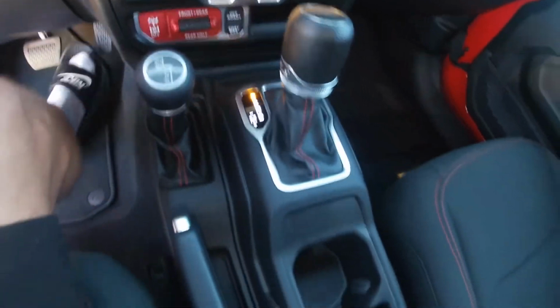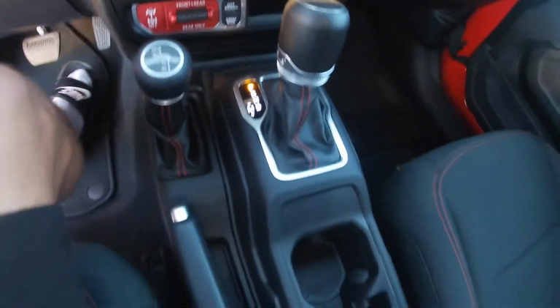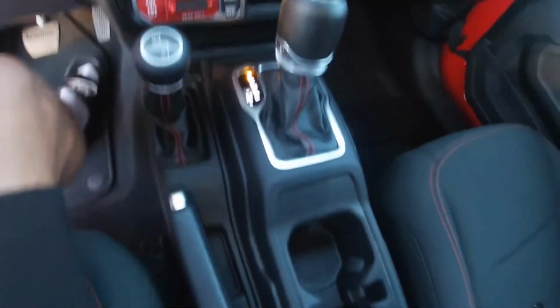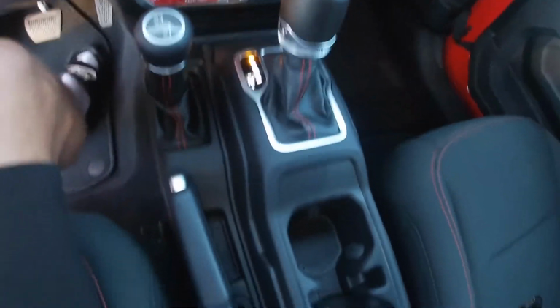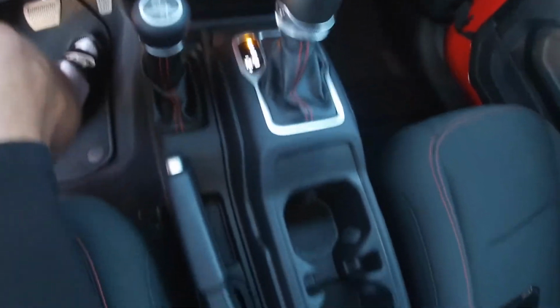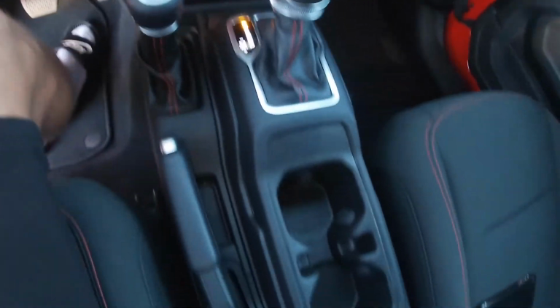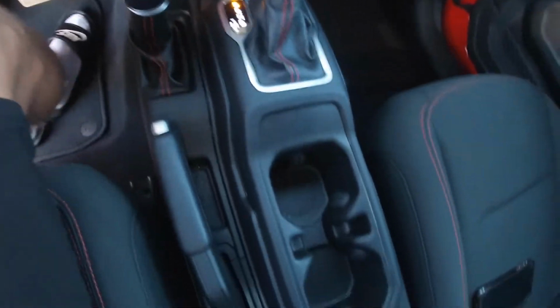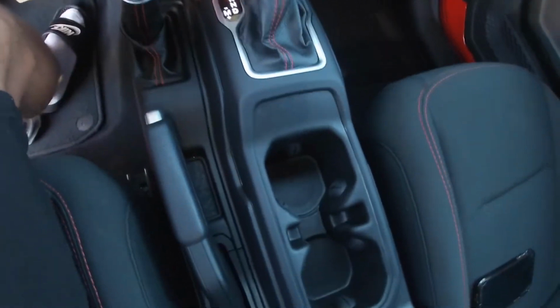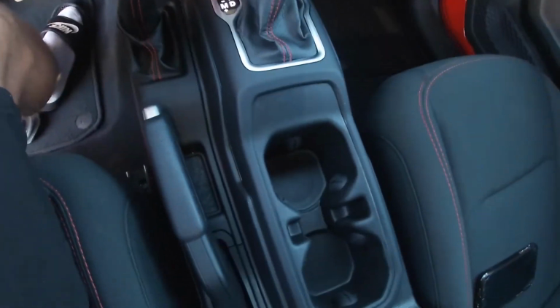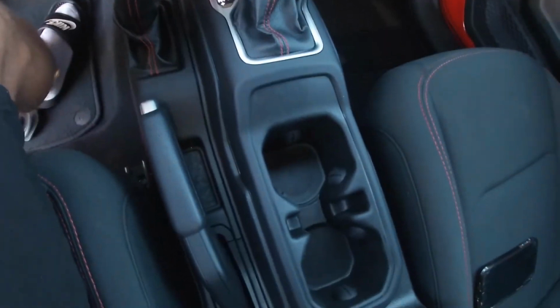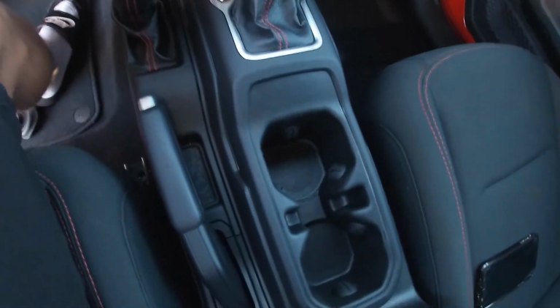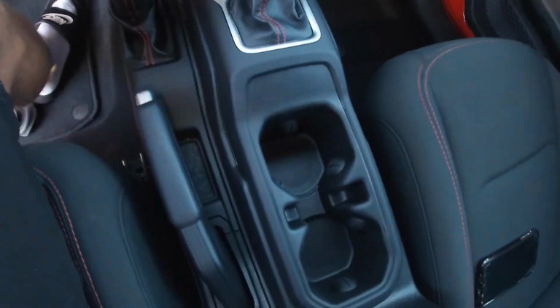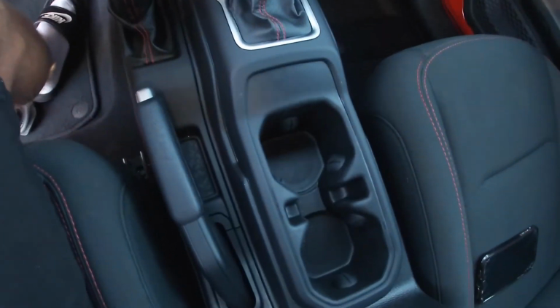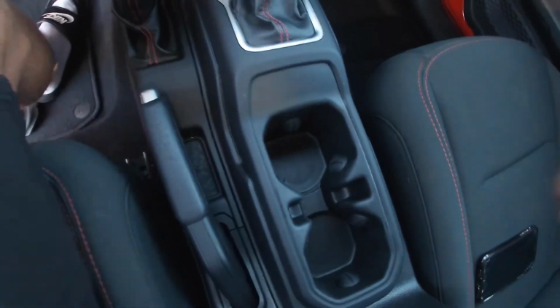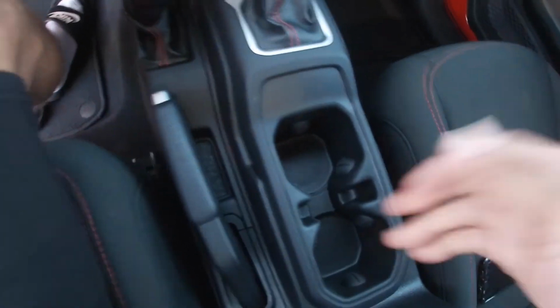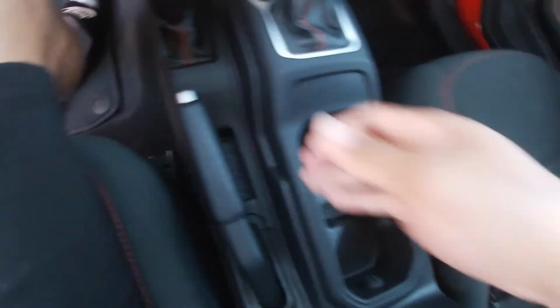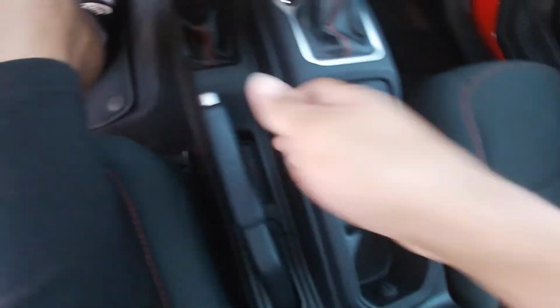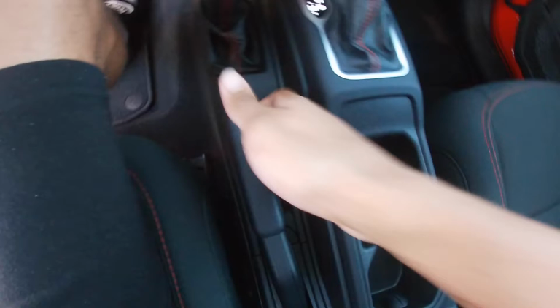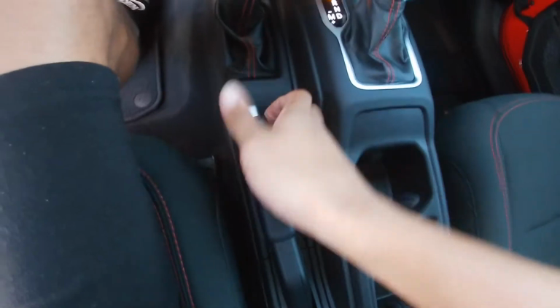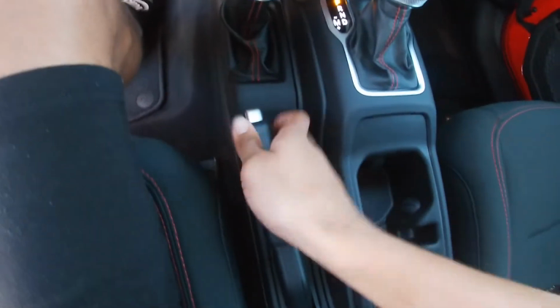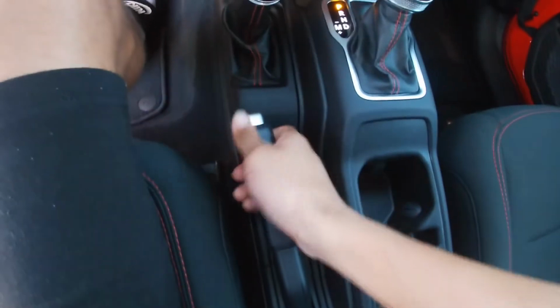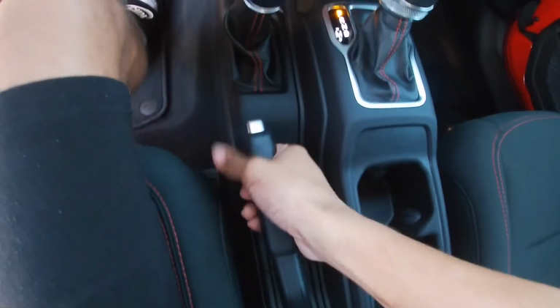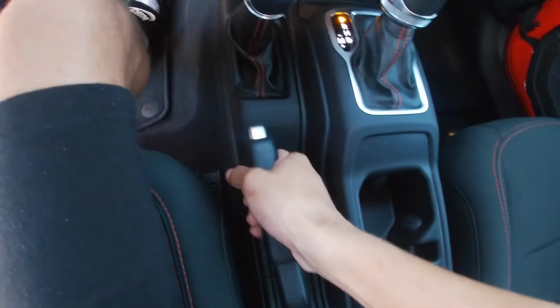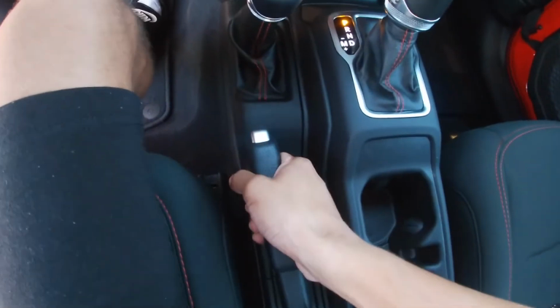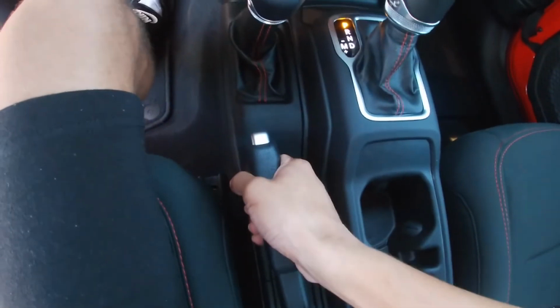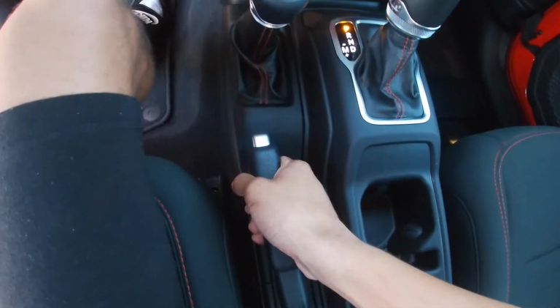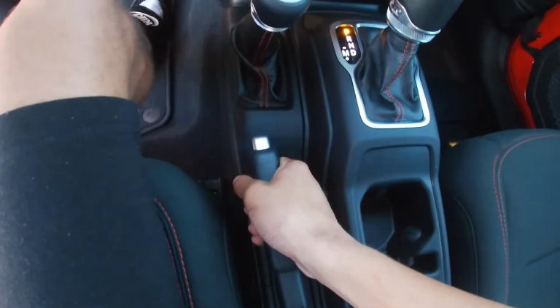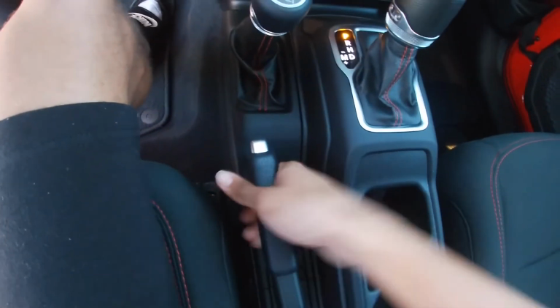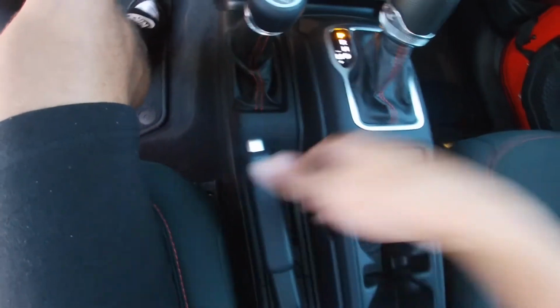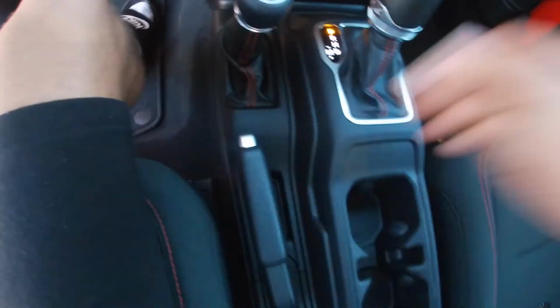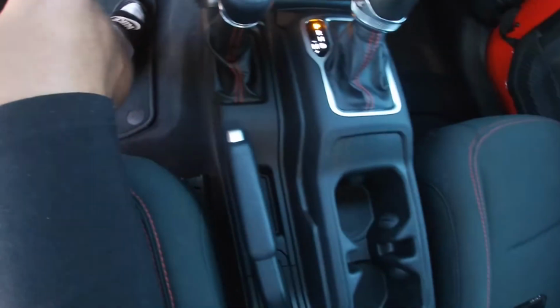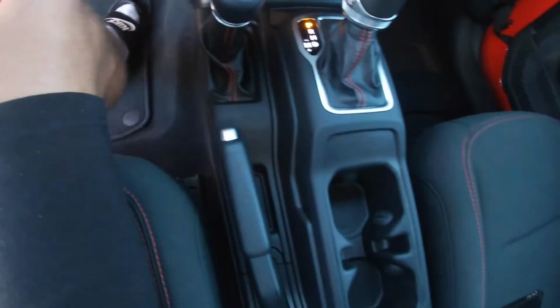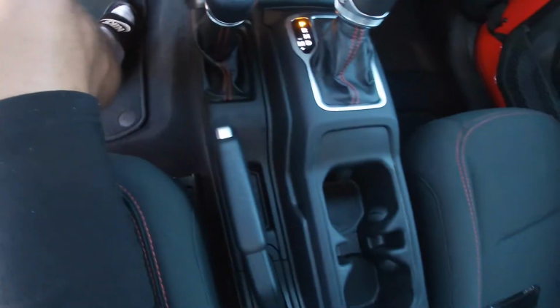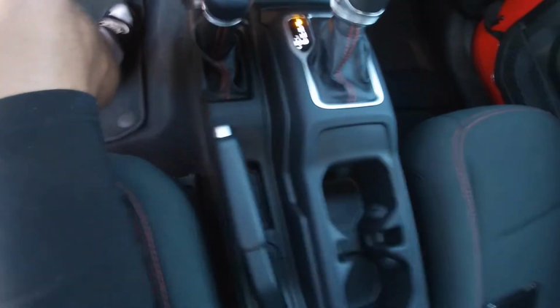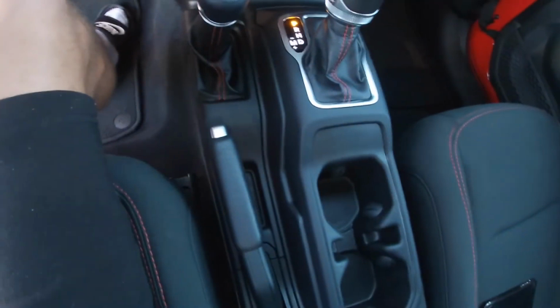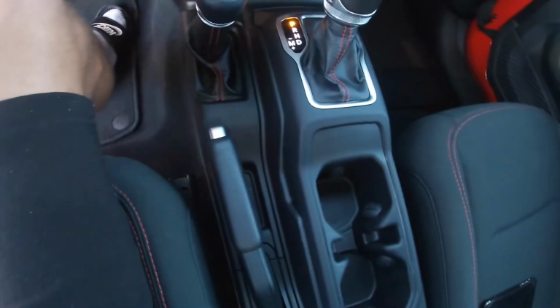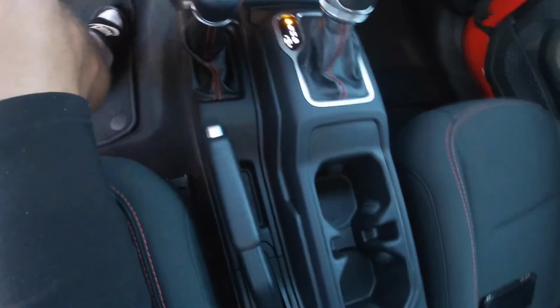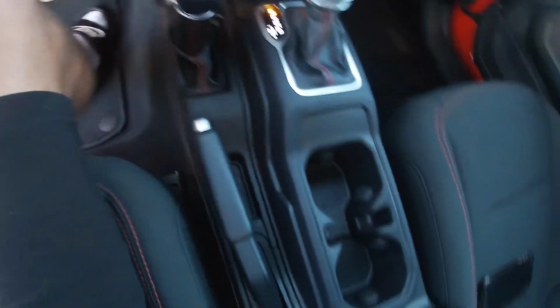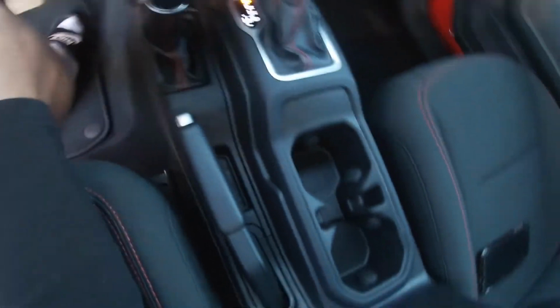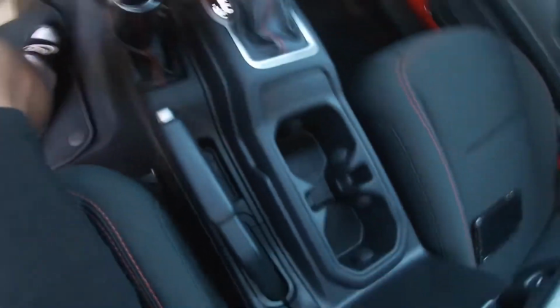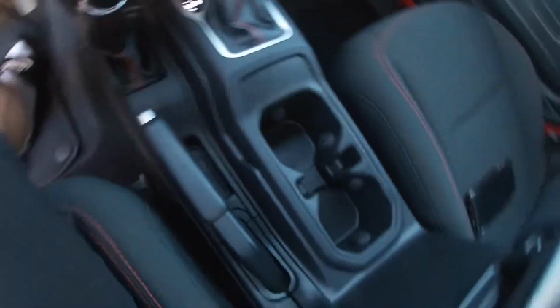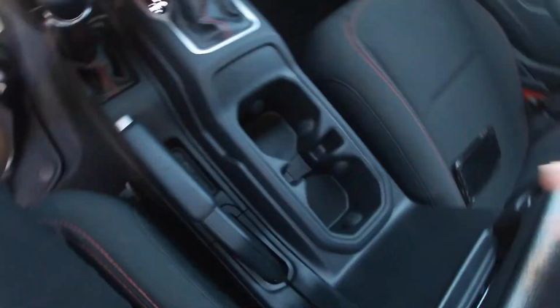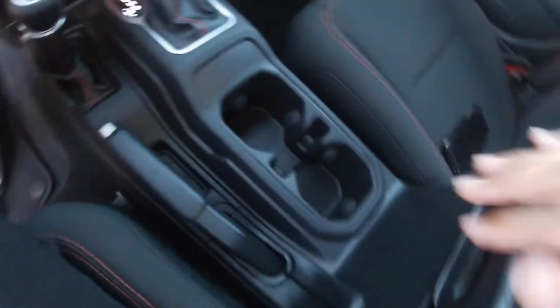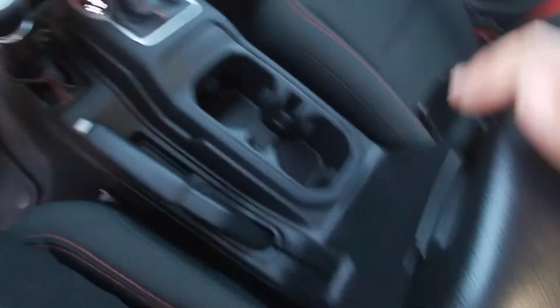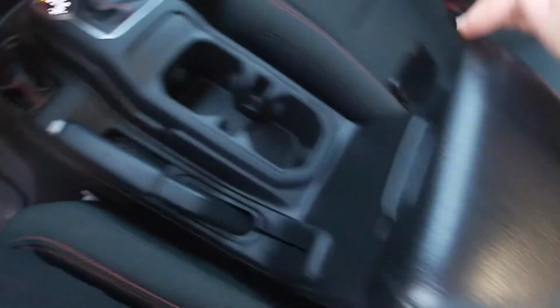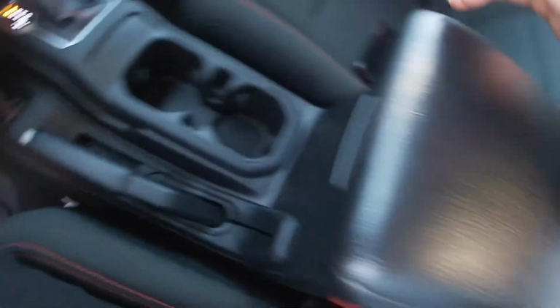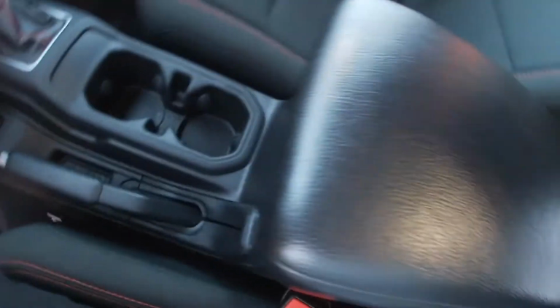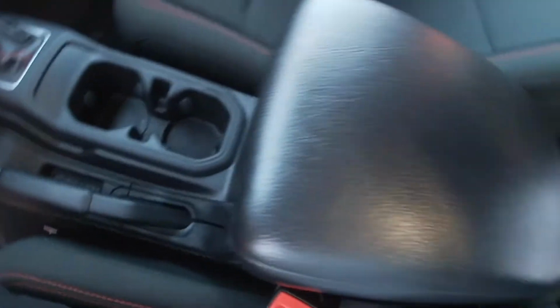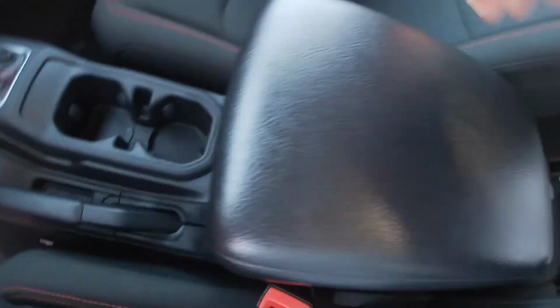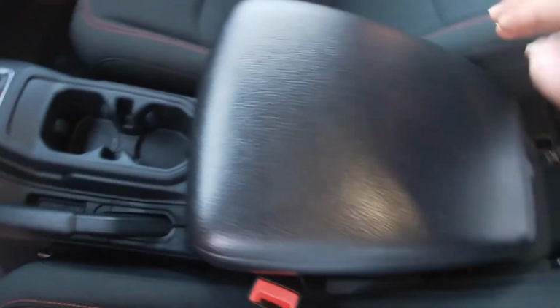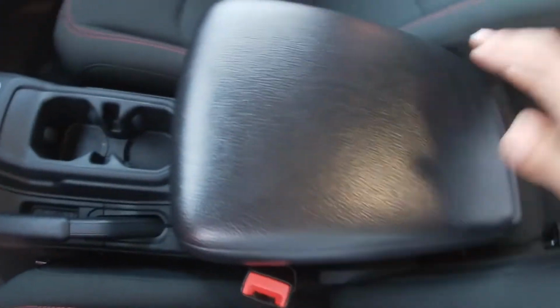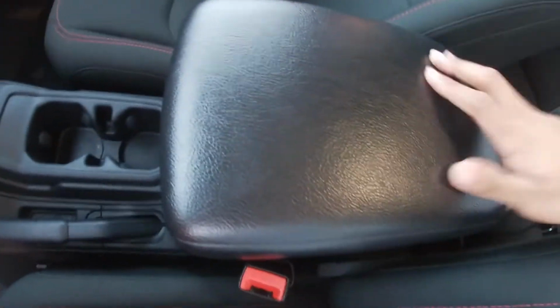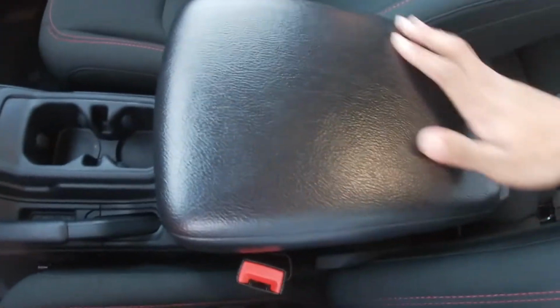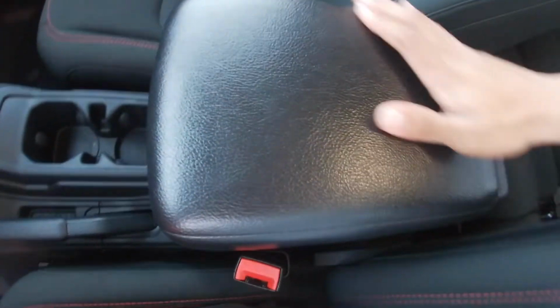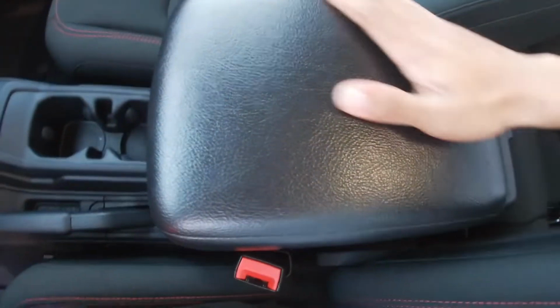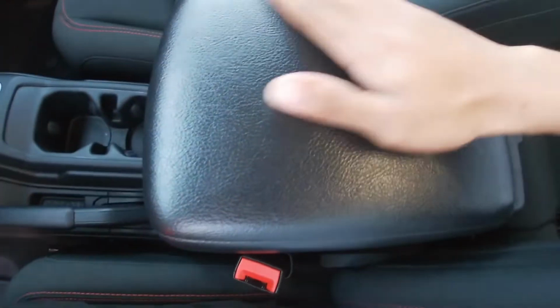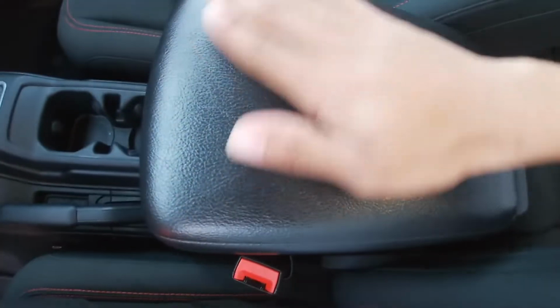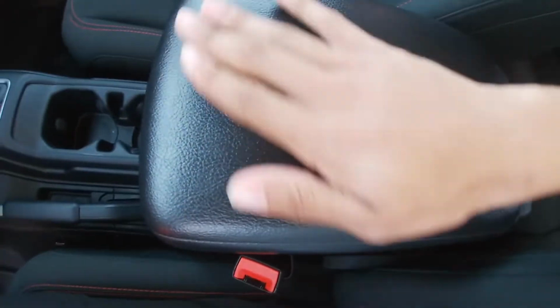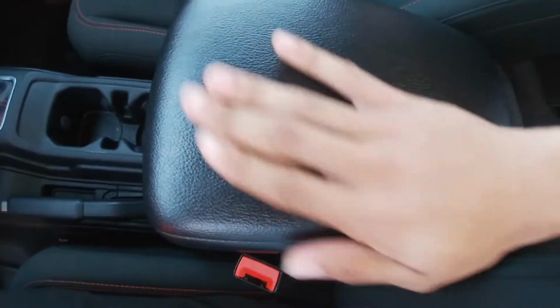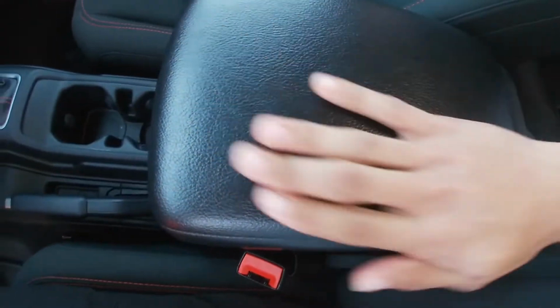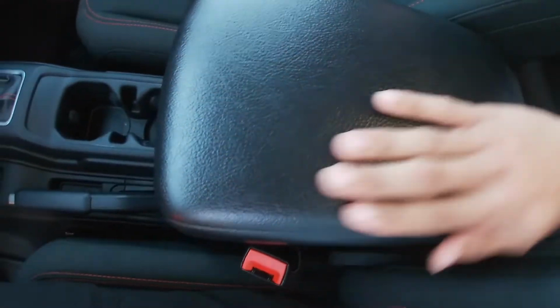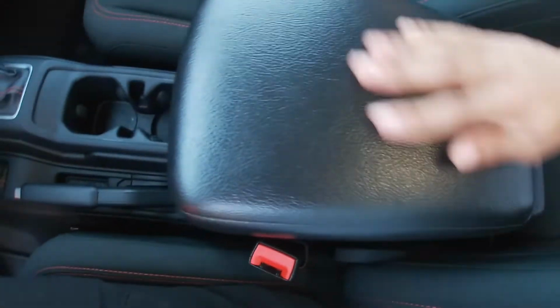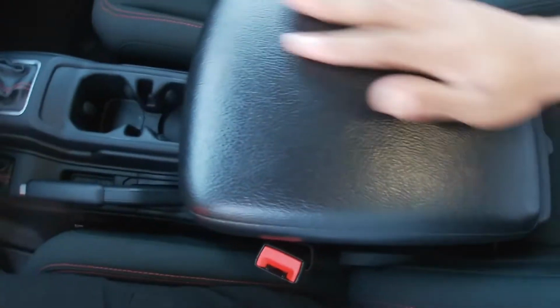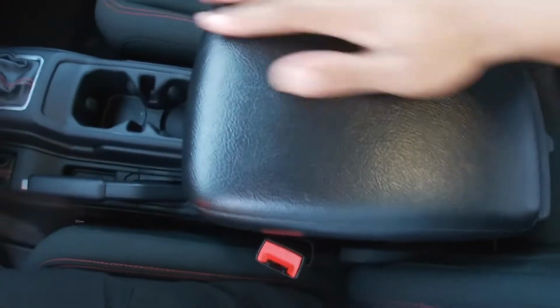Then we got our cup holder, the parking brake right there, and we got our leather touch on the top.